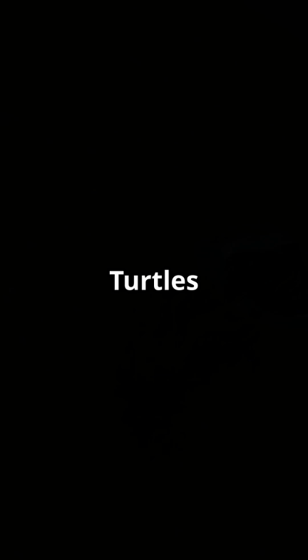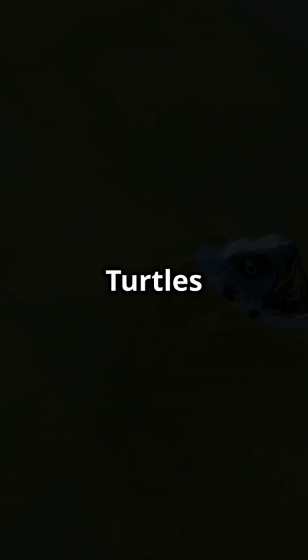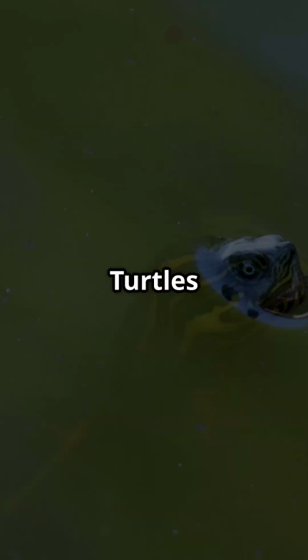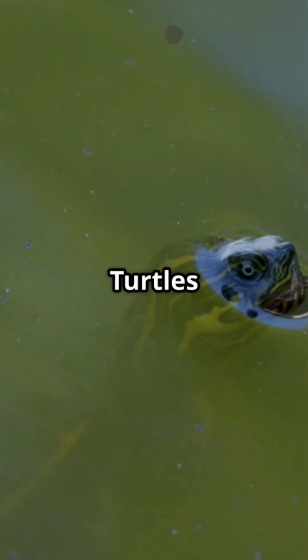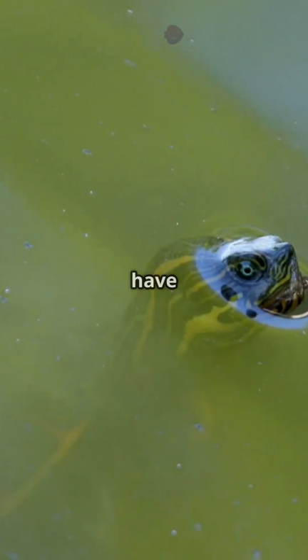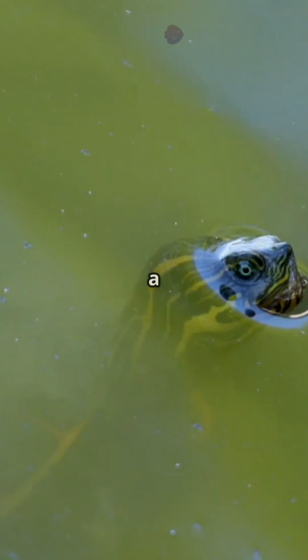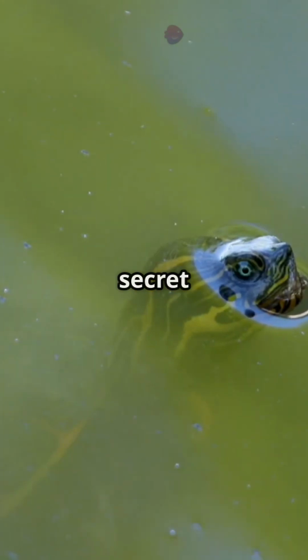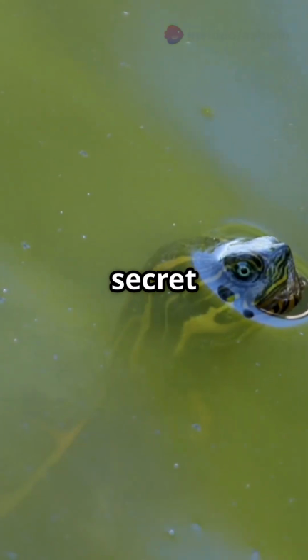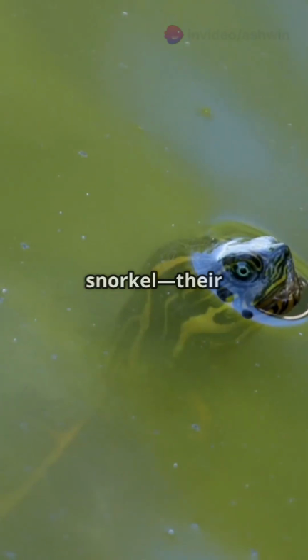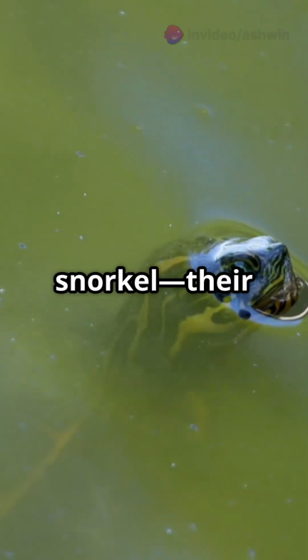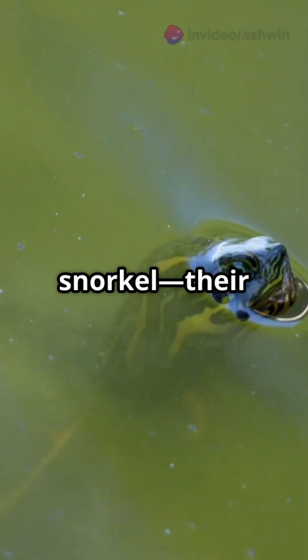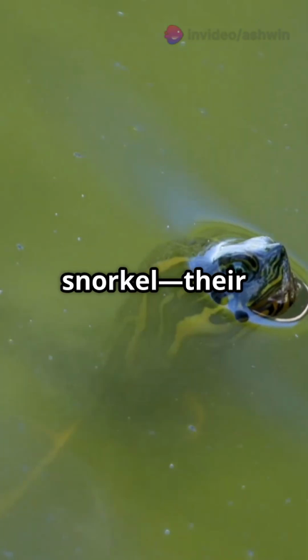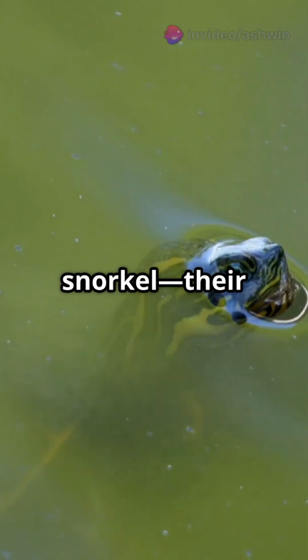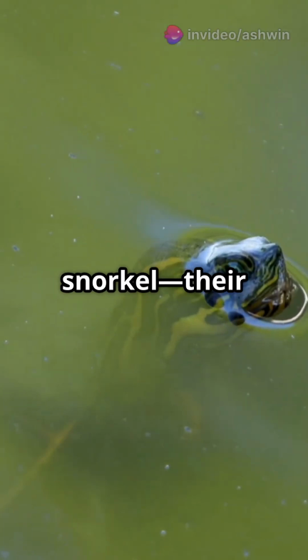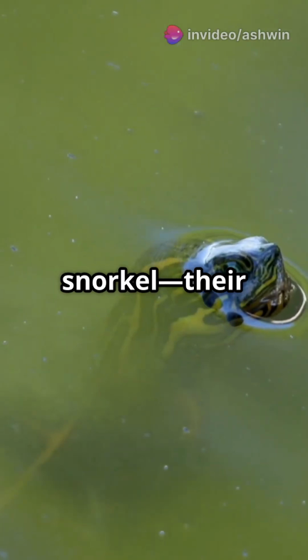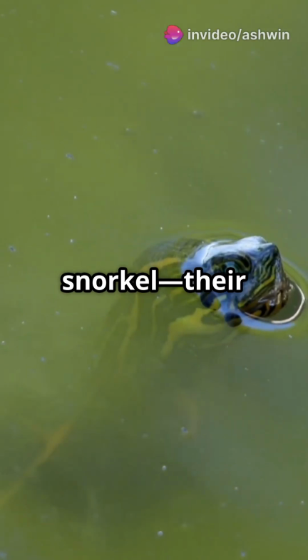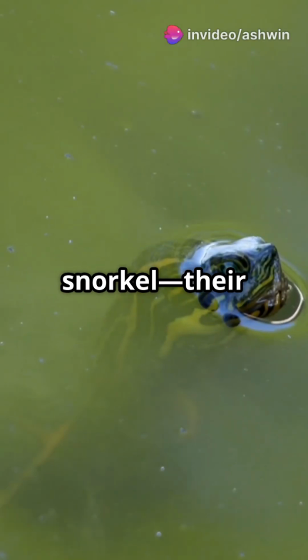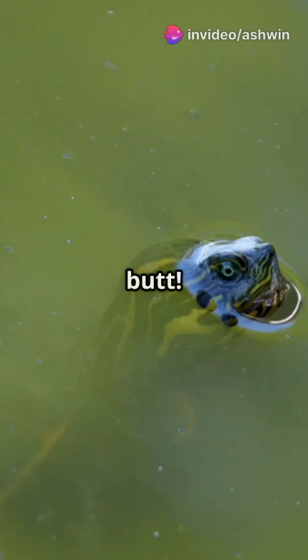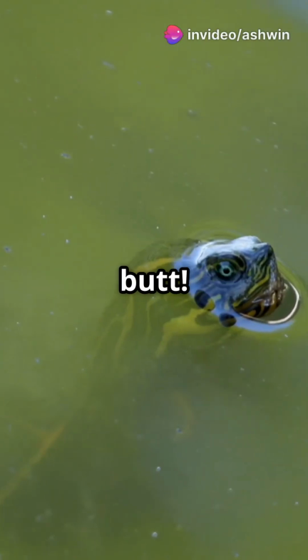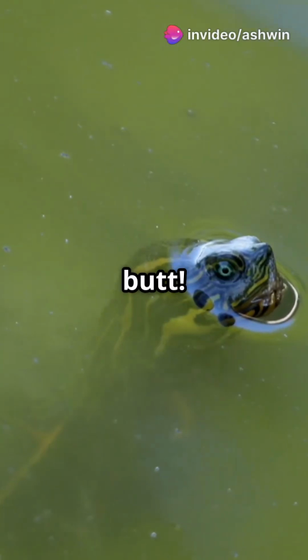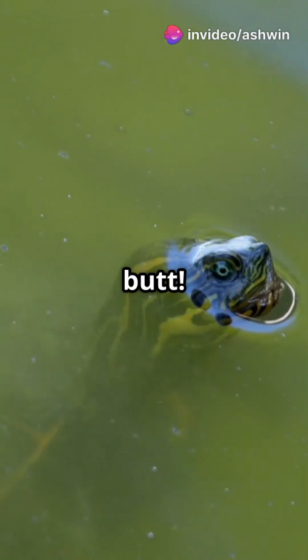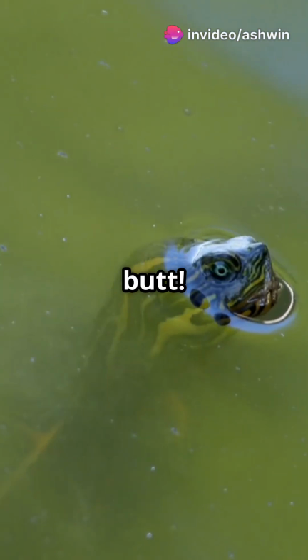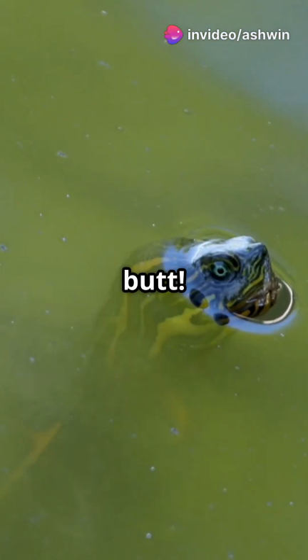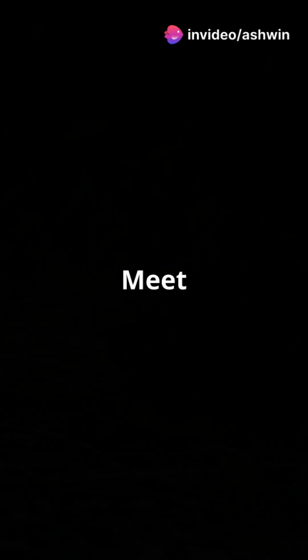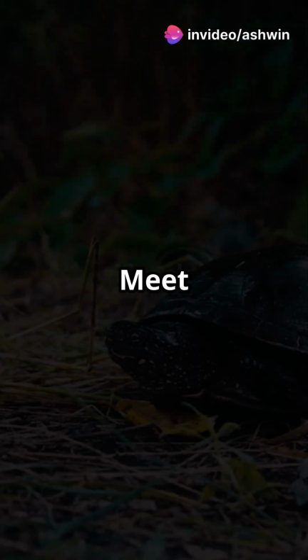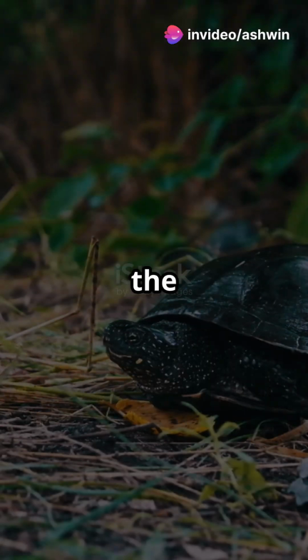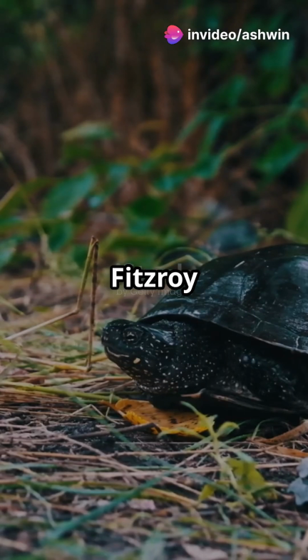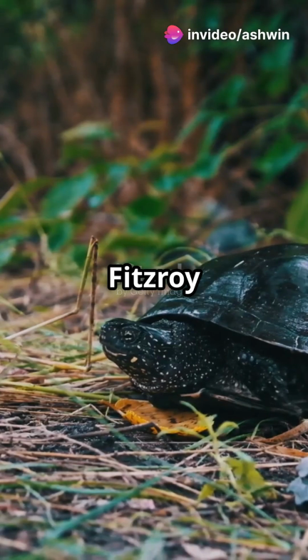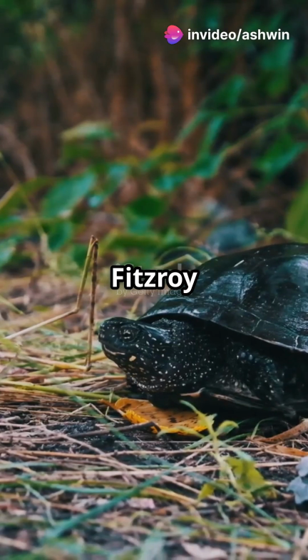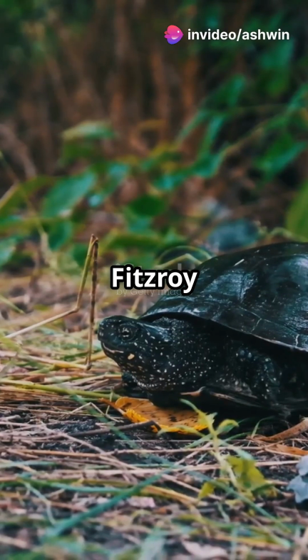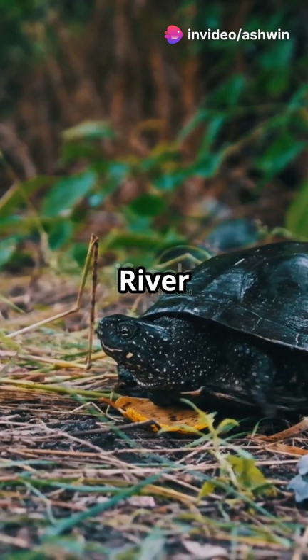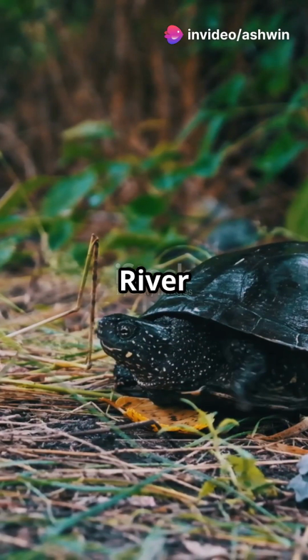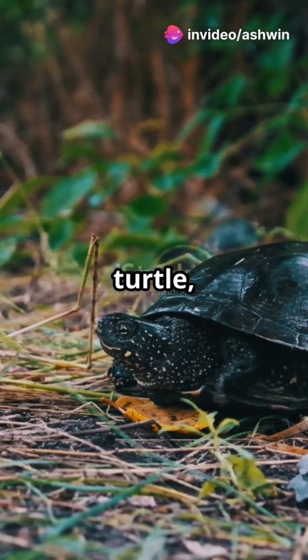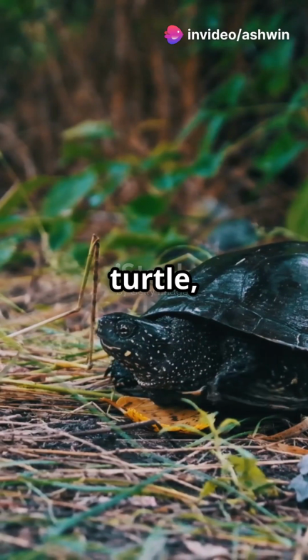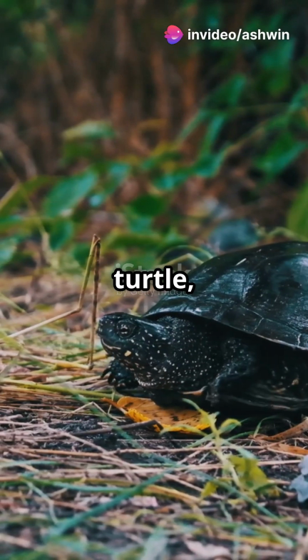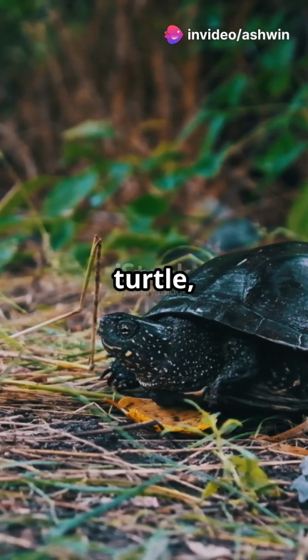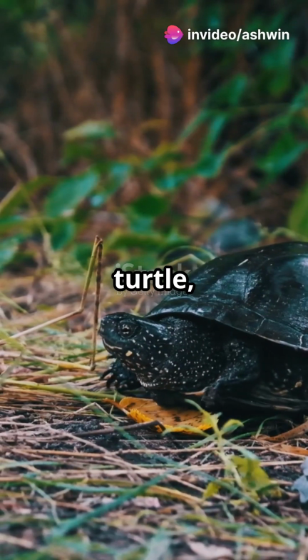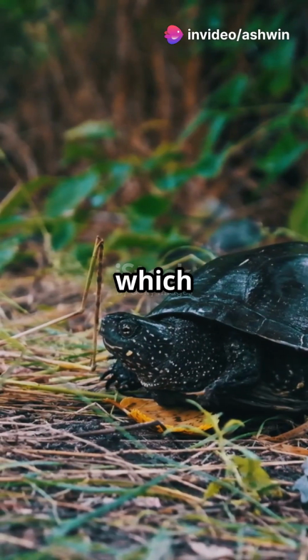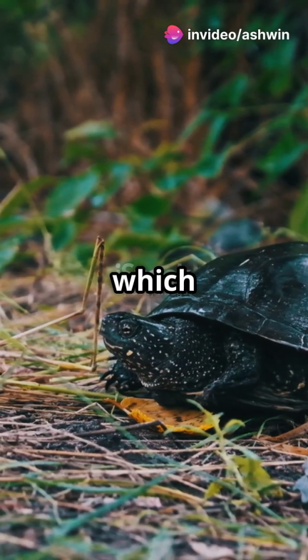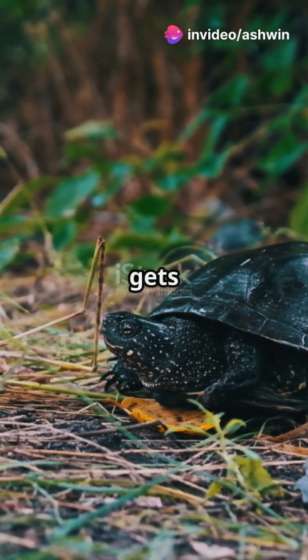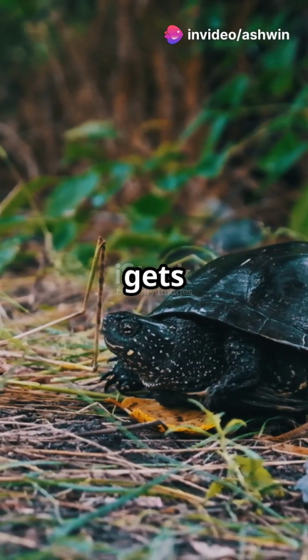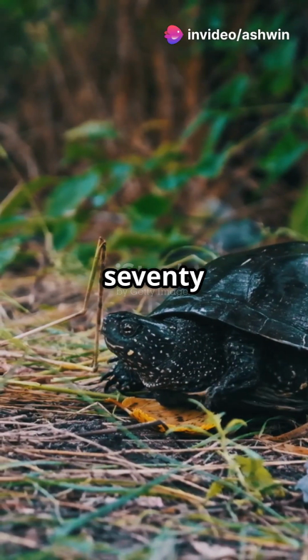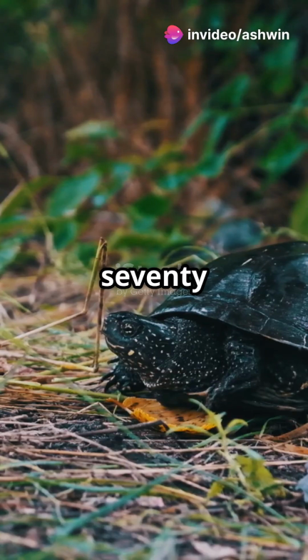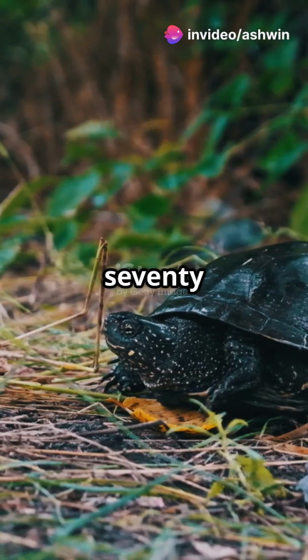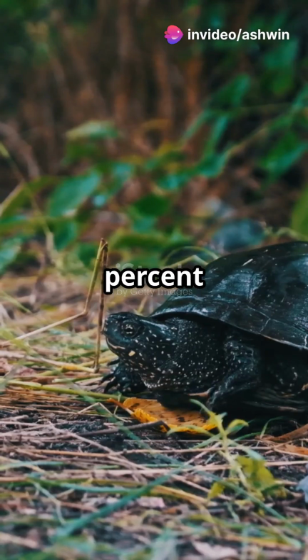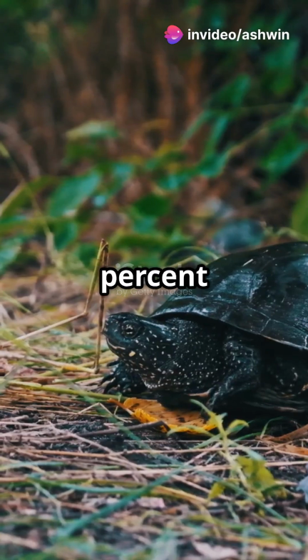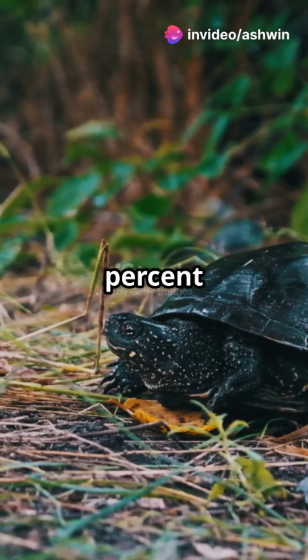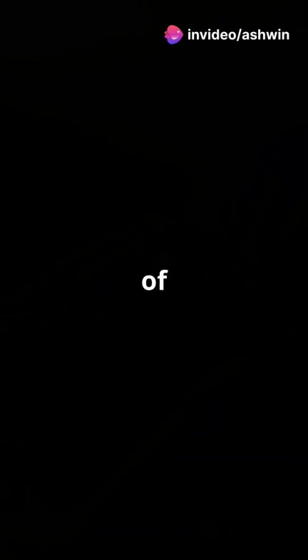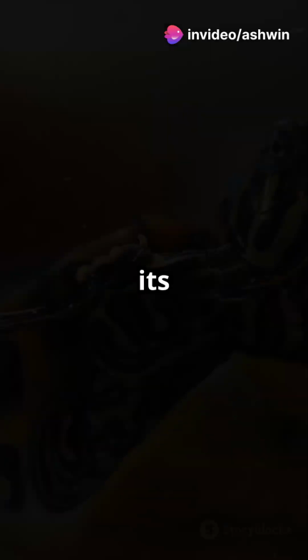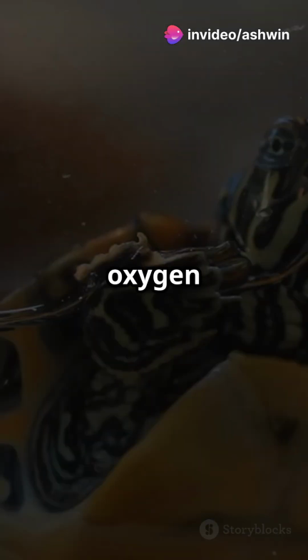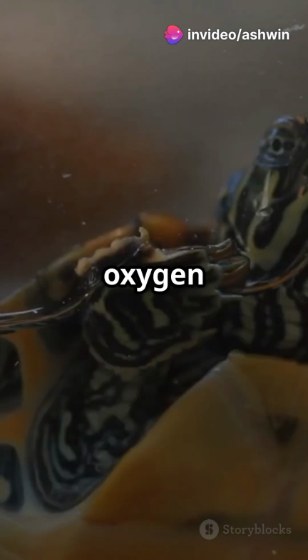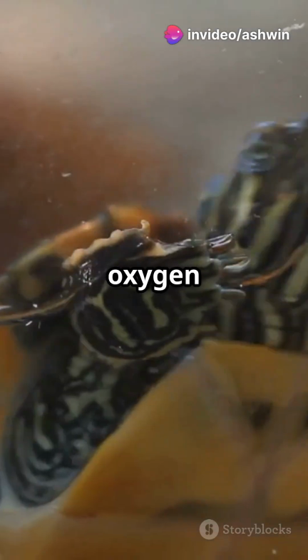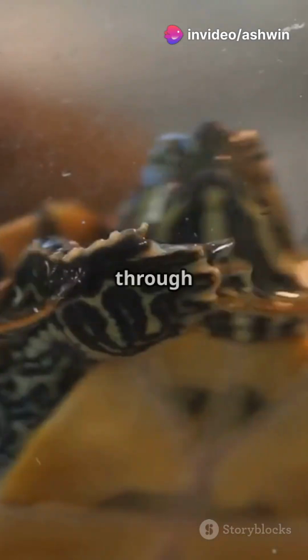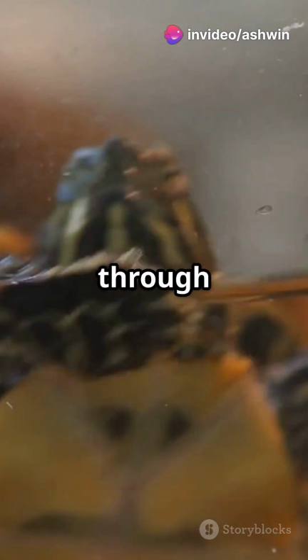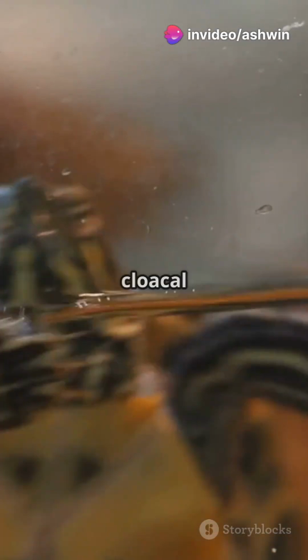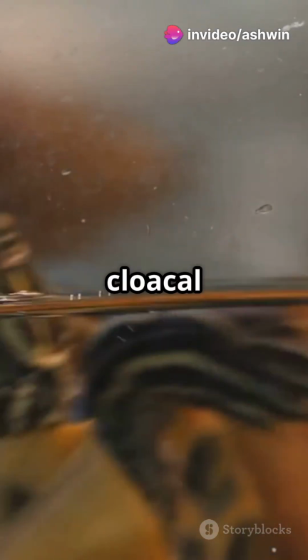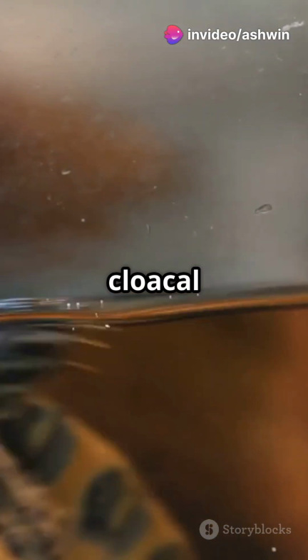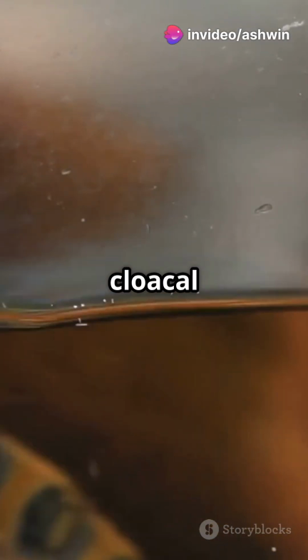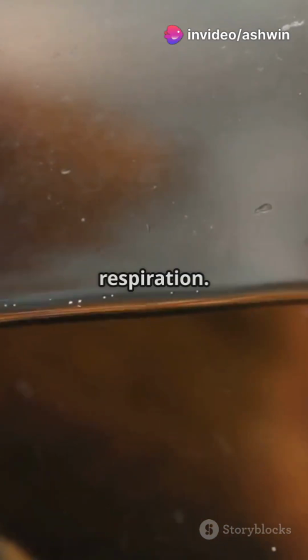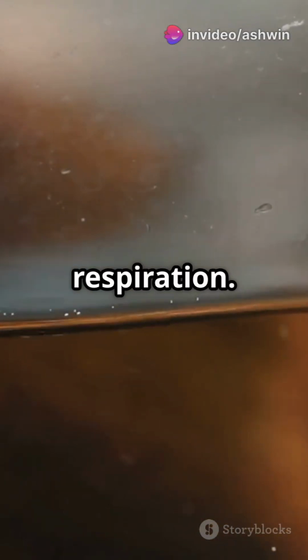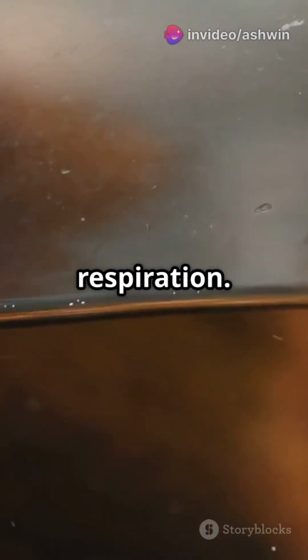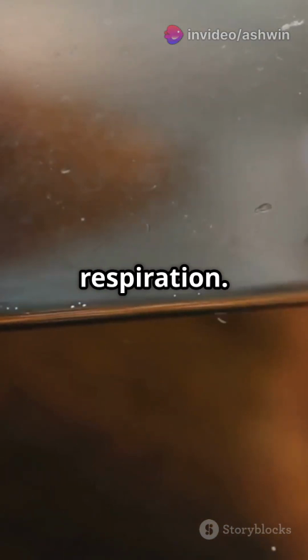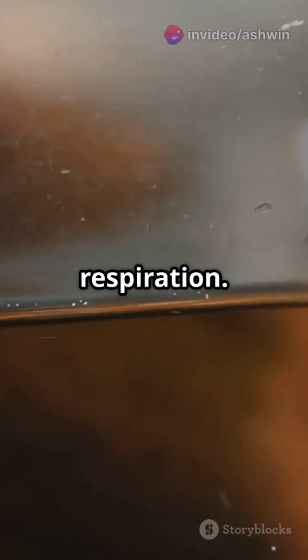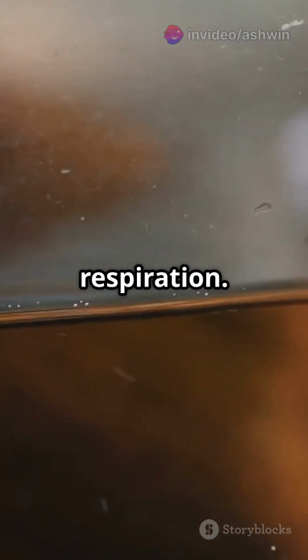Turtles have a secret snorkel — their butt. Meet the Fitzroy River turtle, which gets 70% of its oxygen through cloacal respiration.